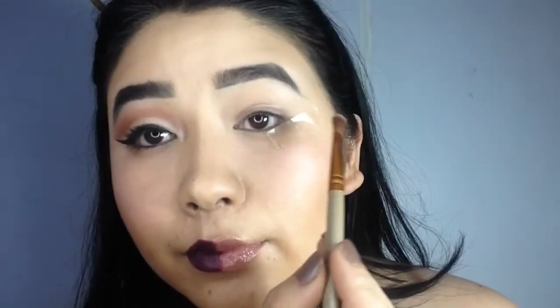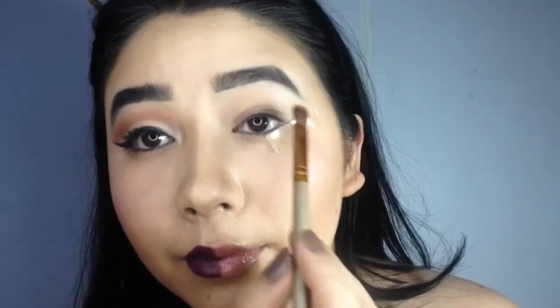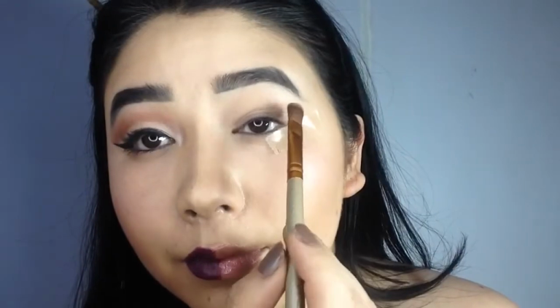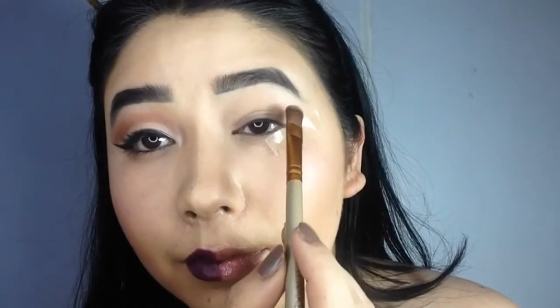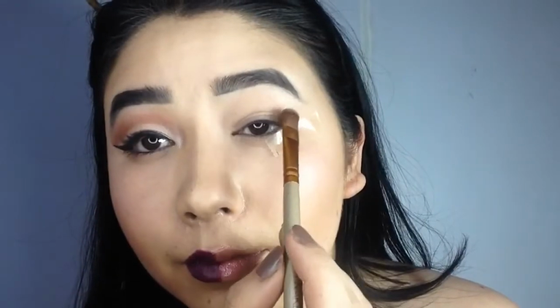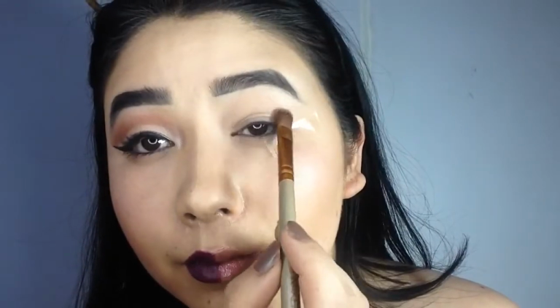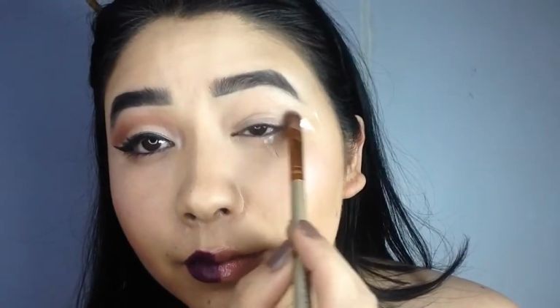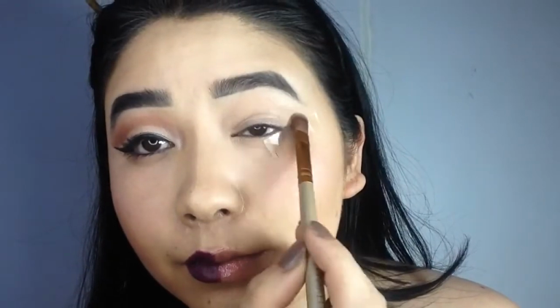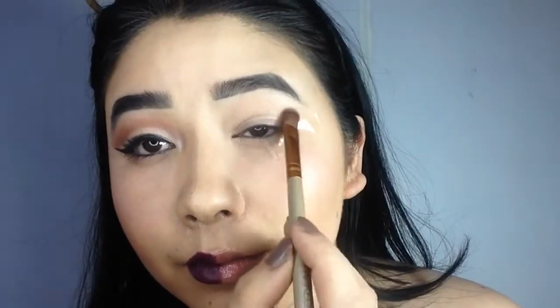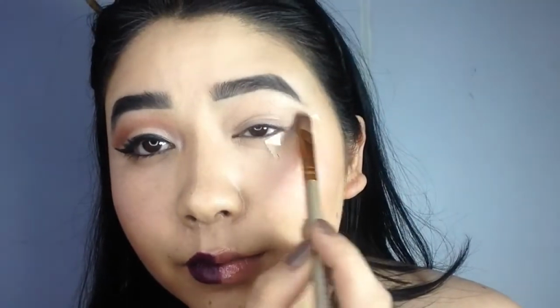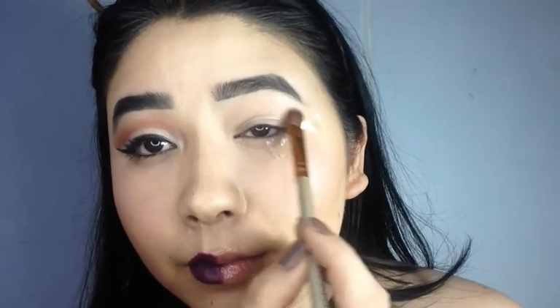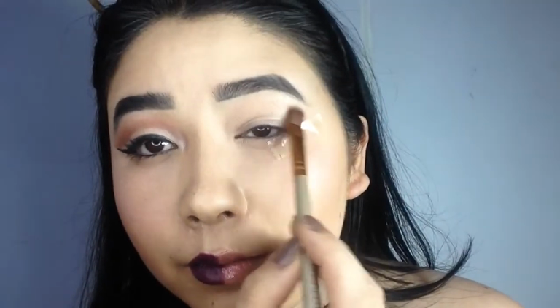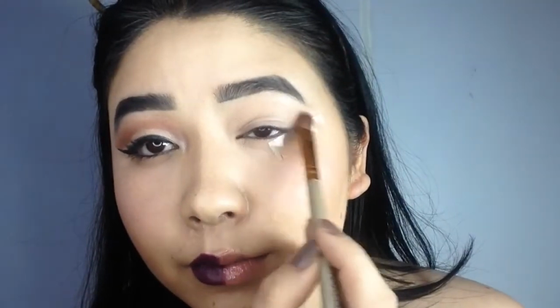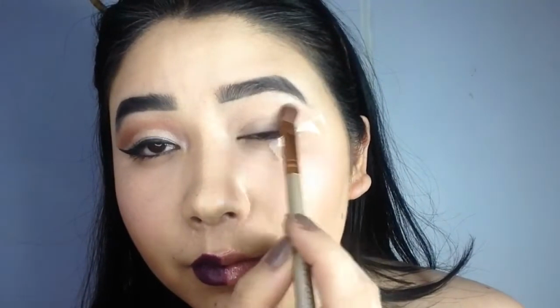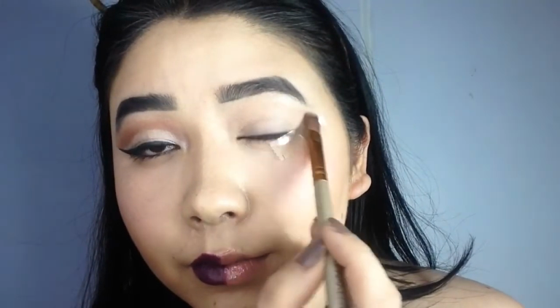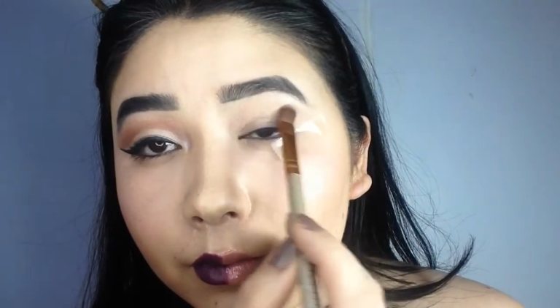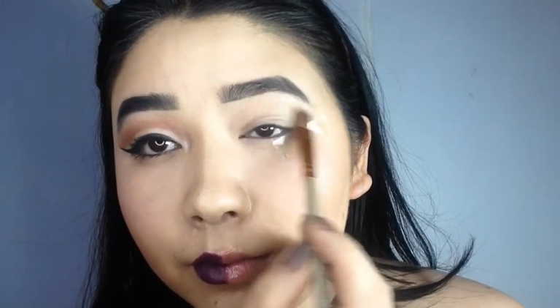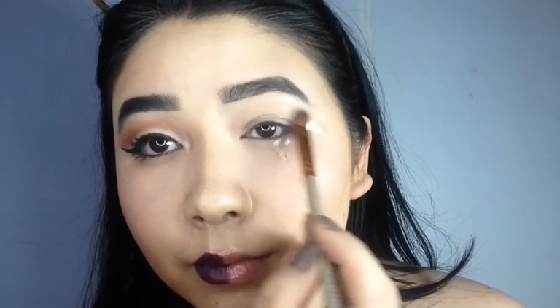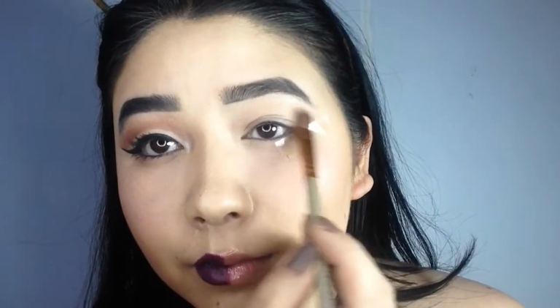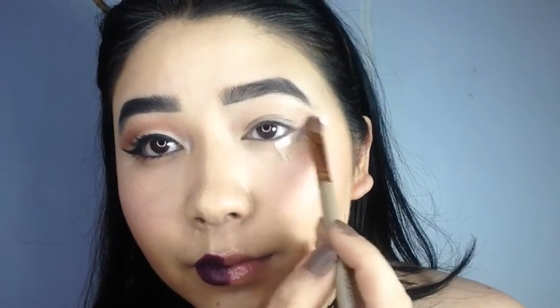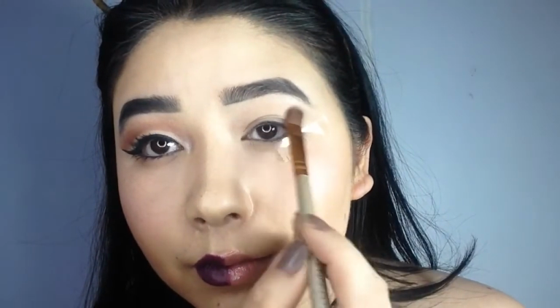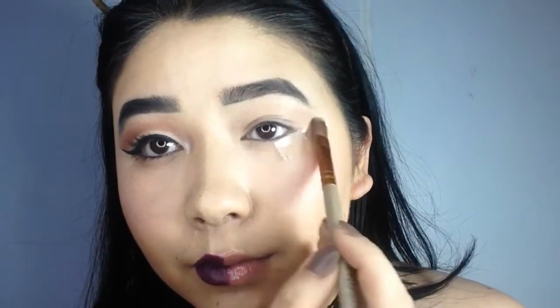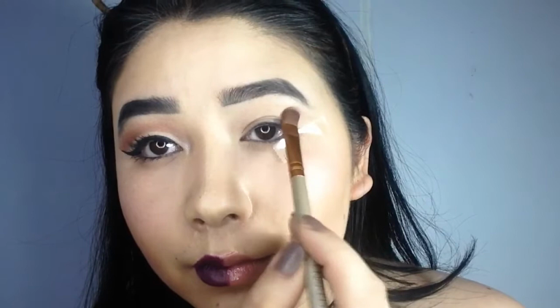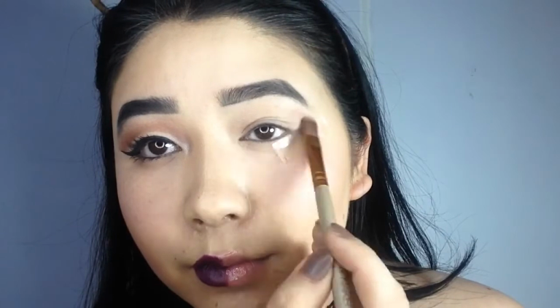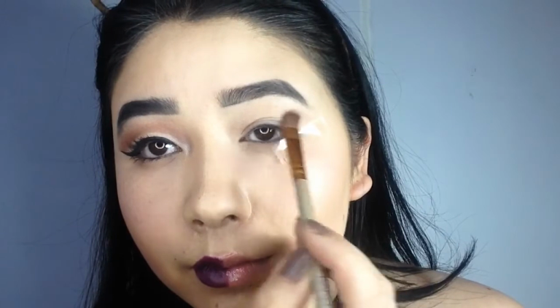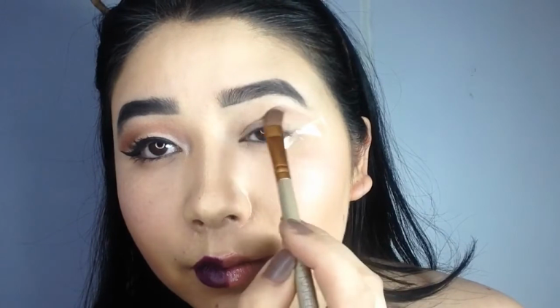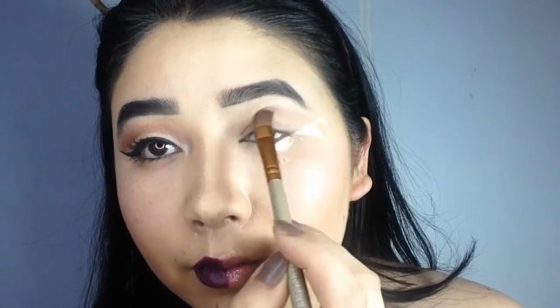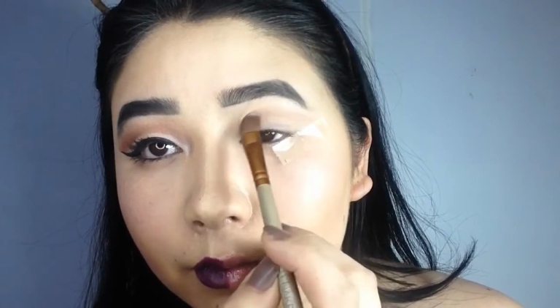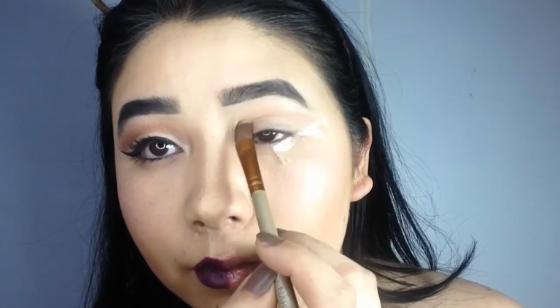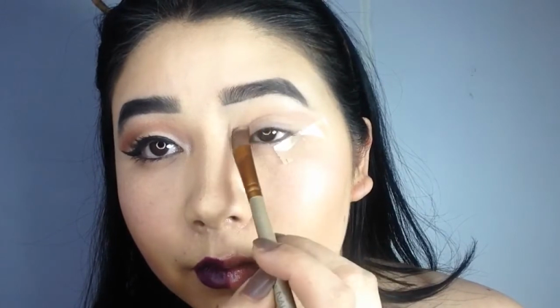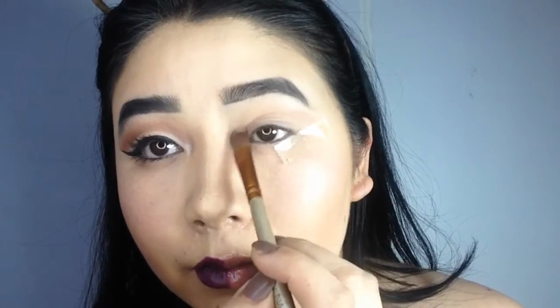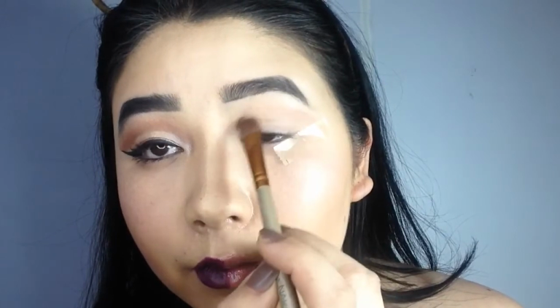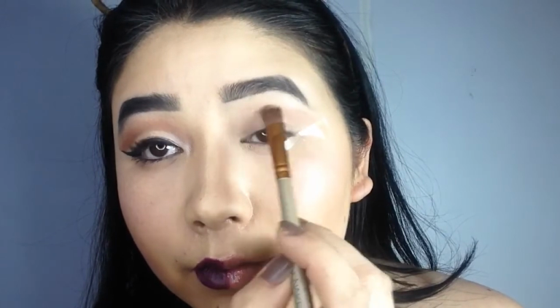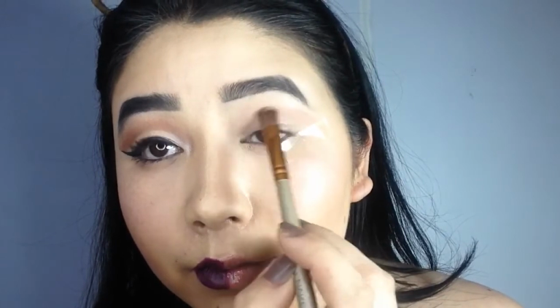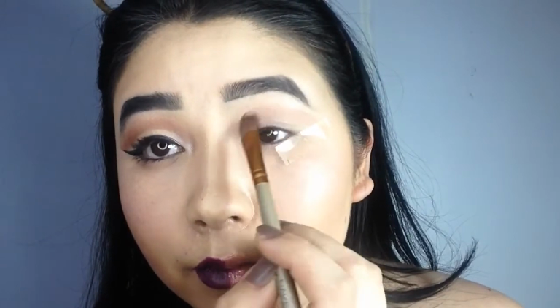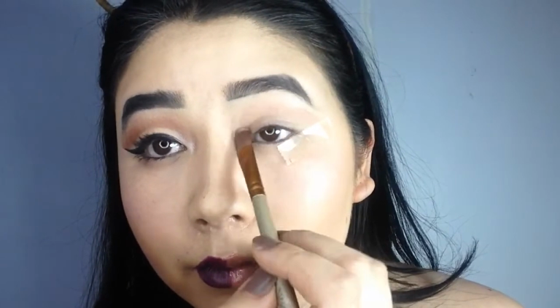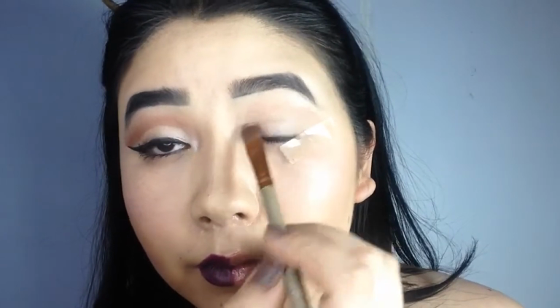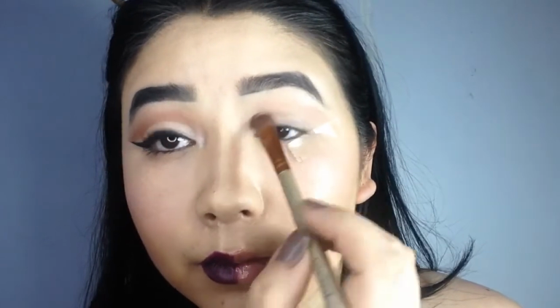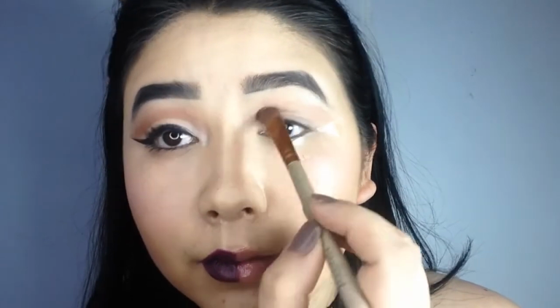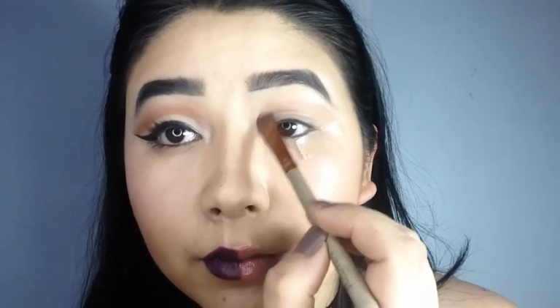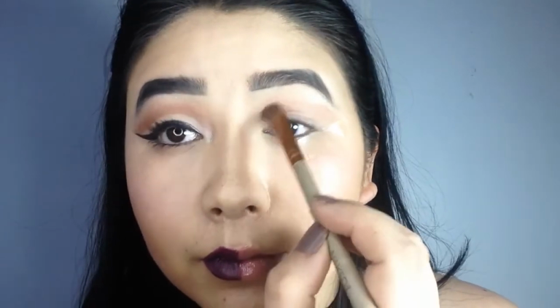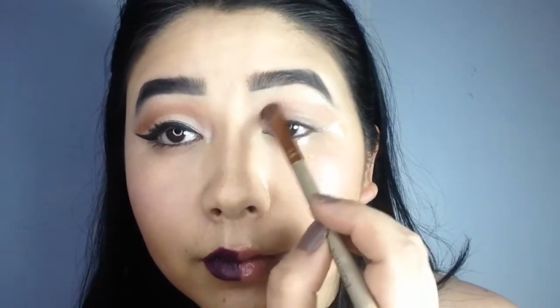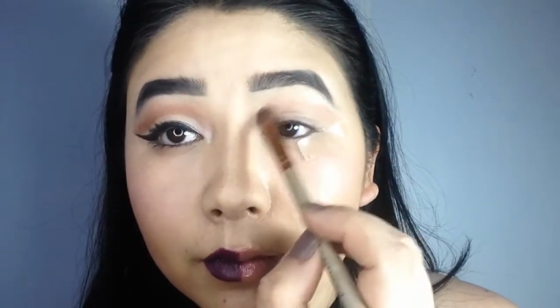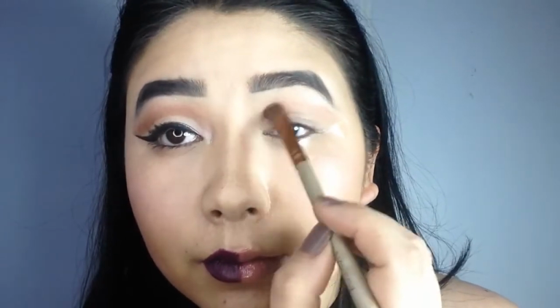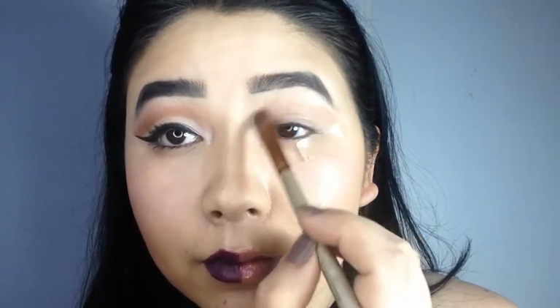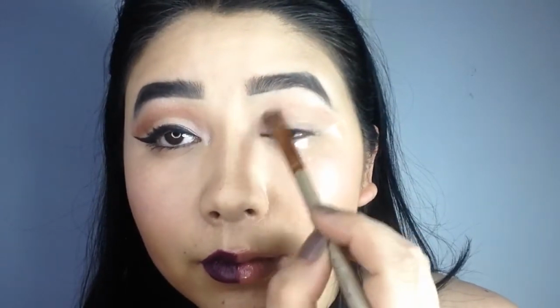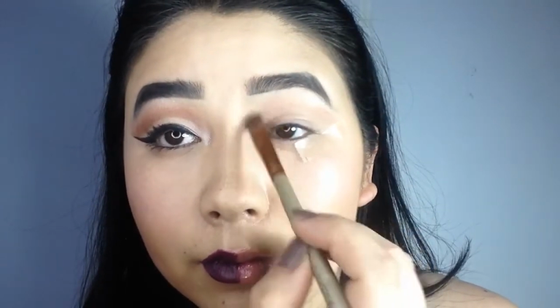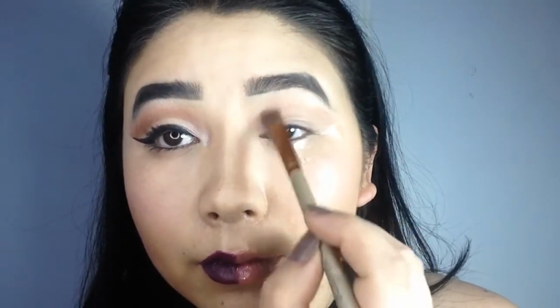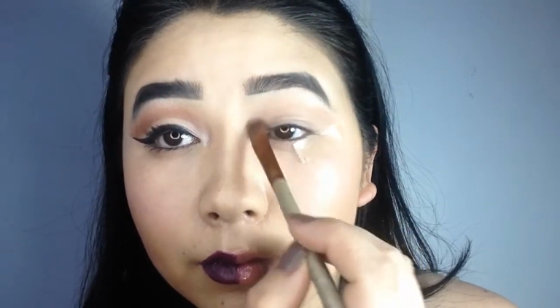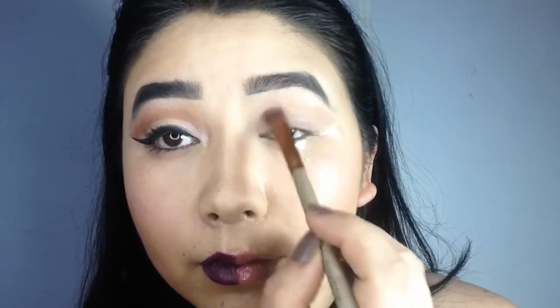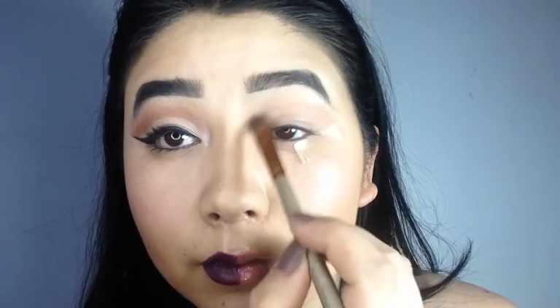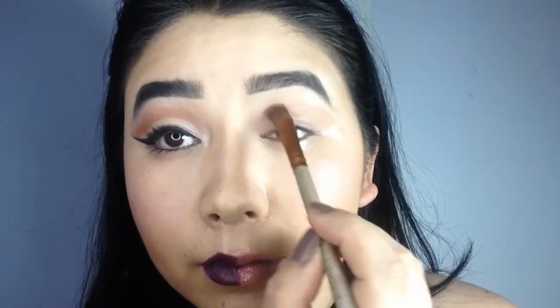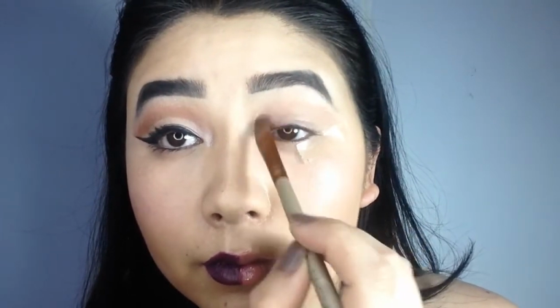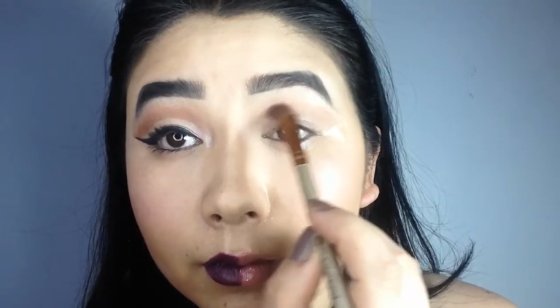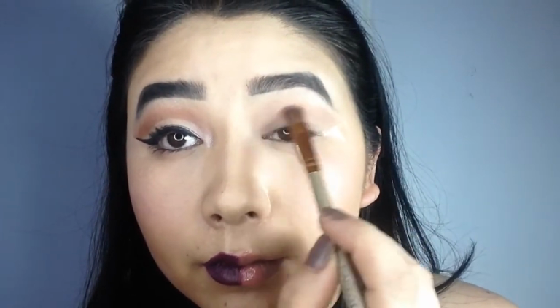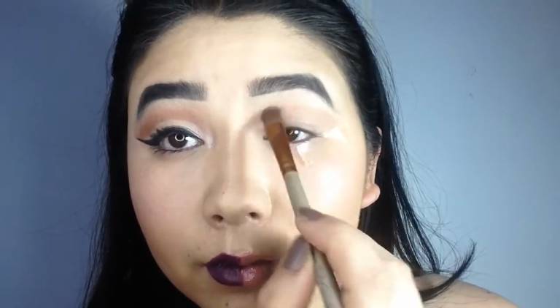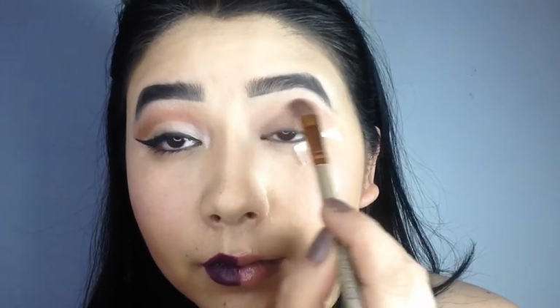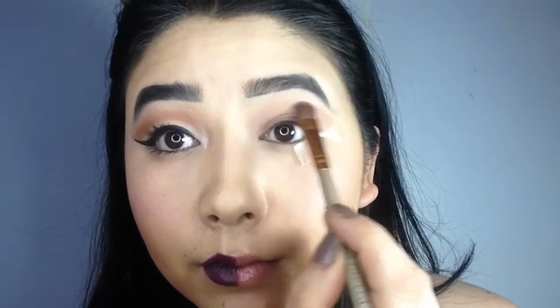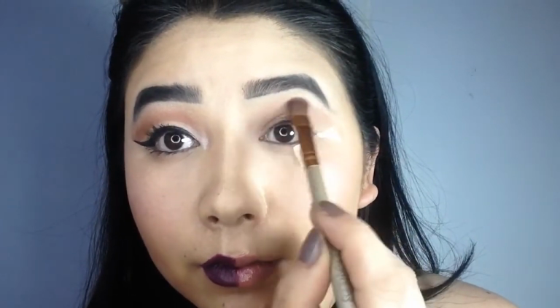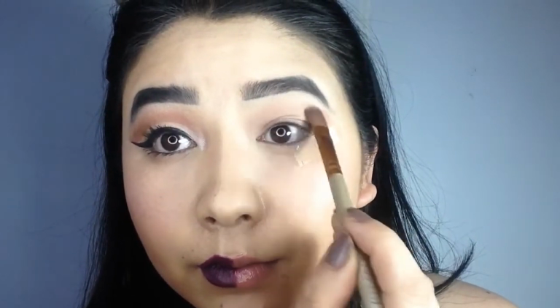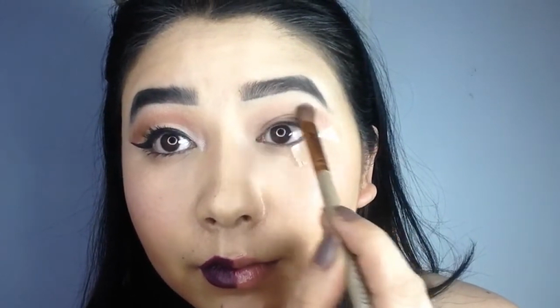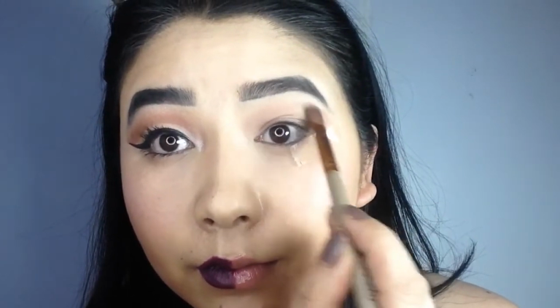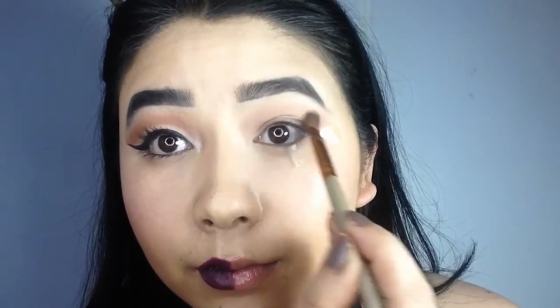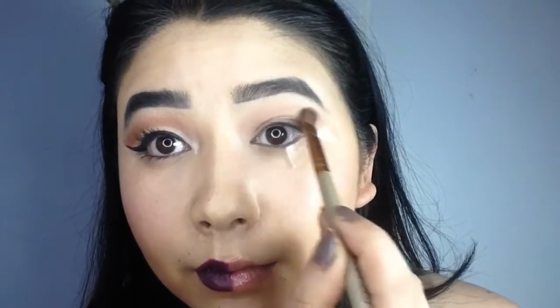Using the shade Almond Truffle, I am going to create the base of this look. Slowly blend the eyeshadow onto your eyelids from the outer side of your eyes.